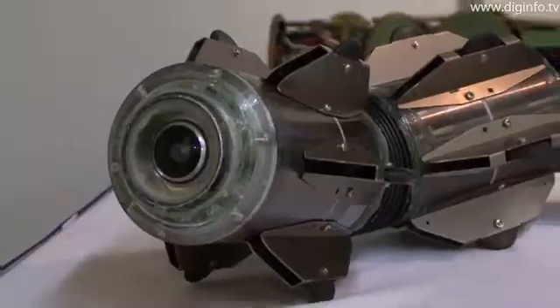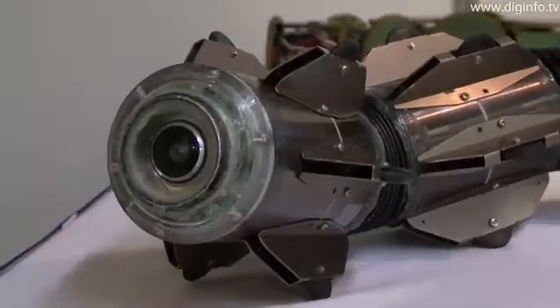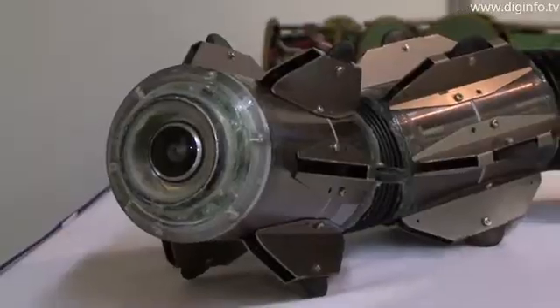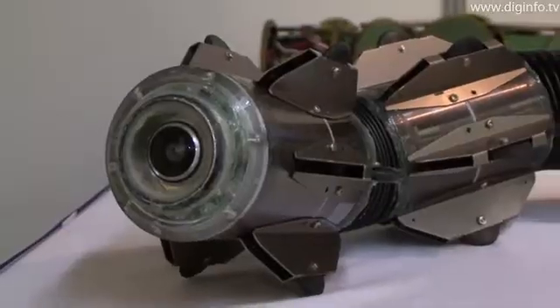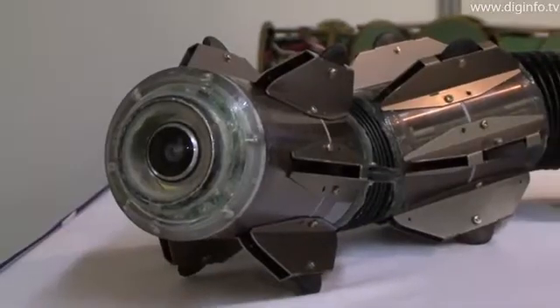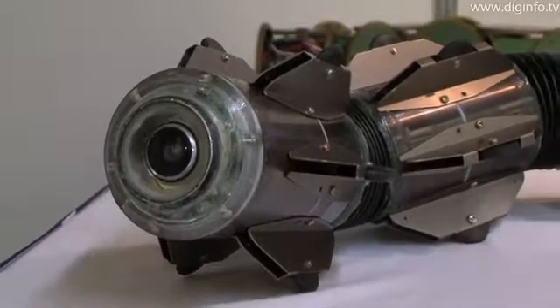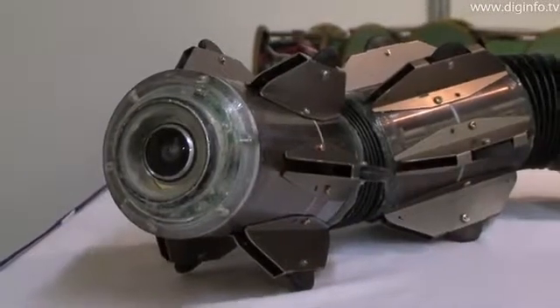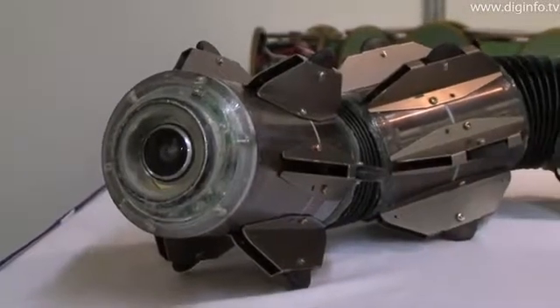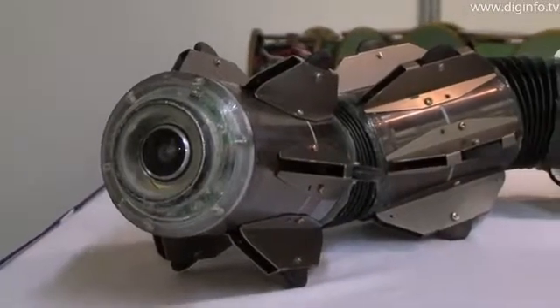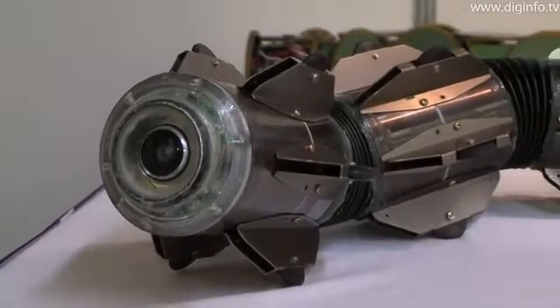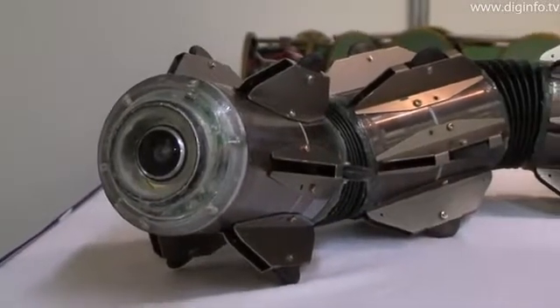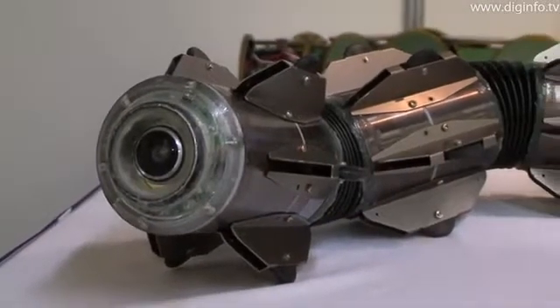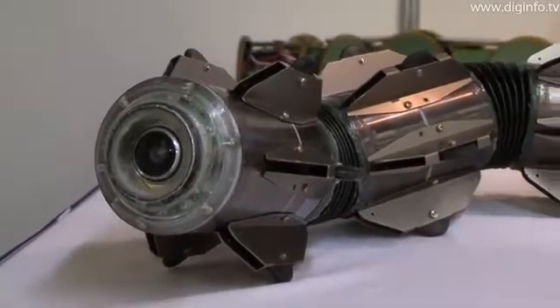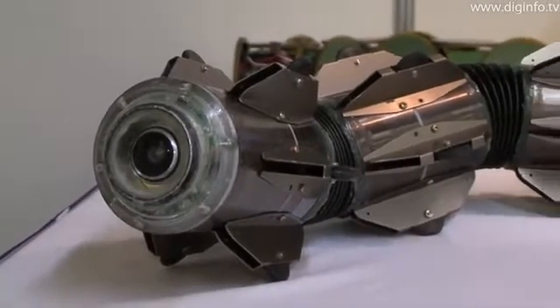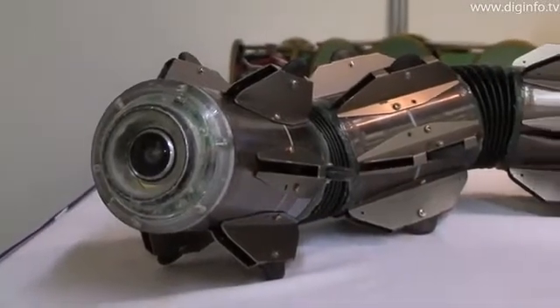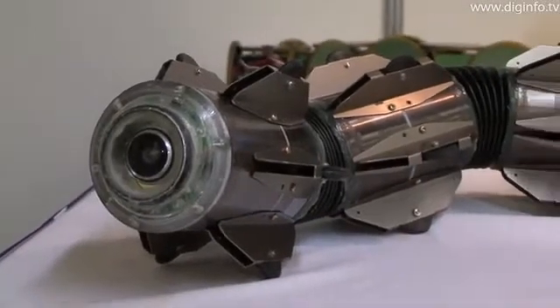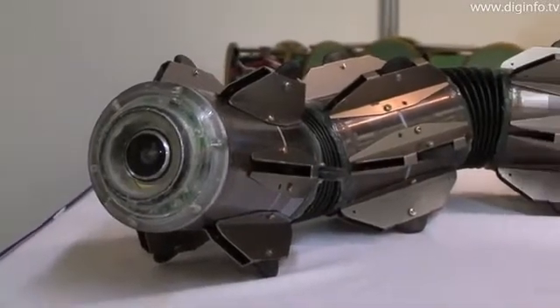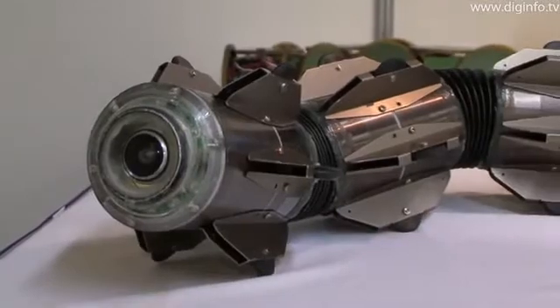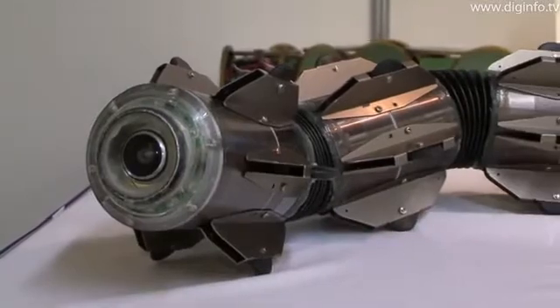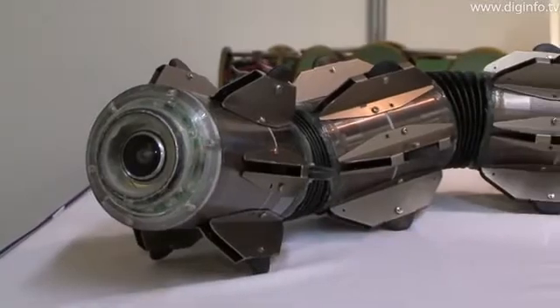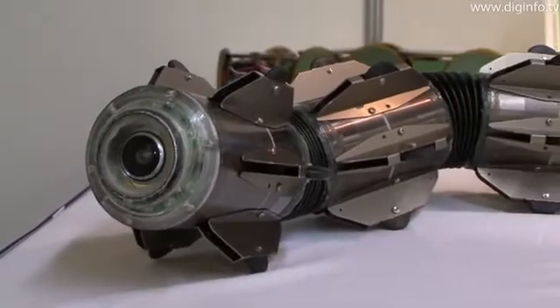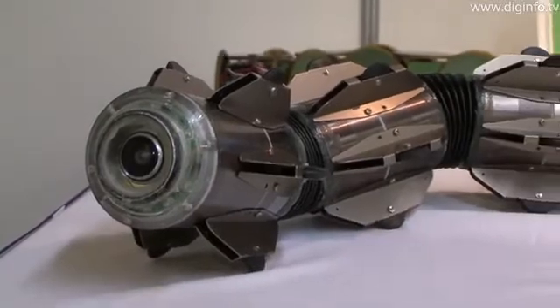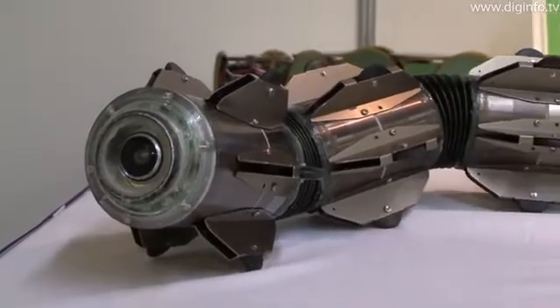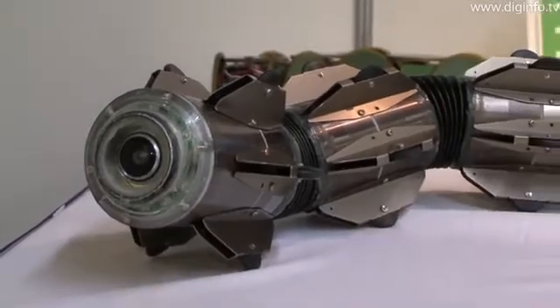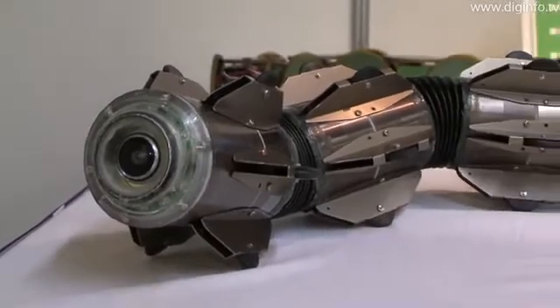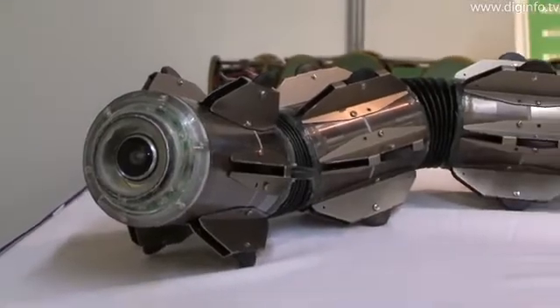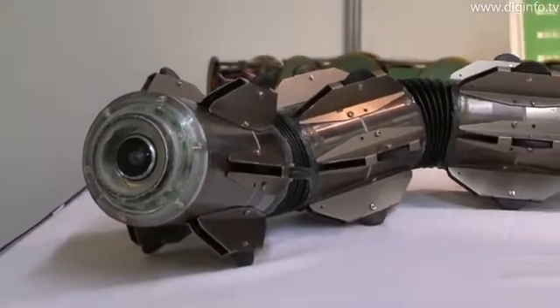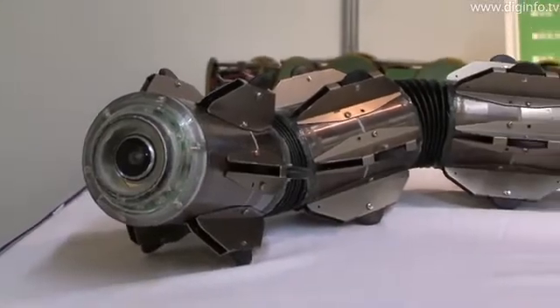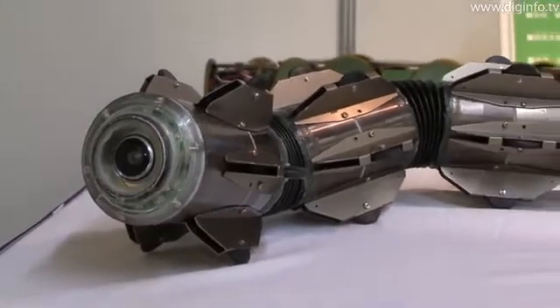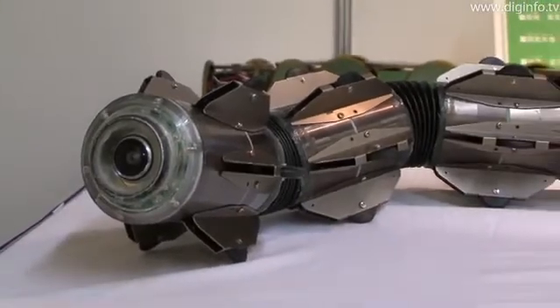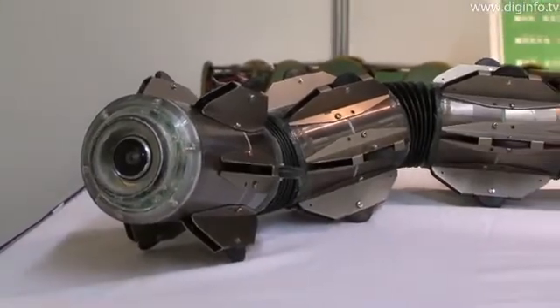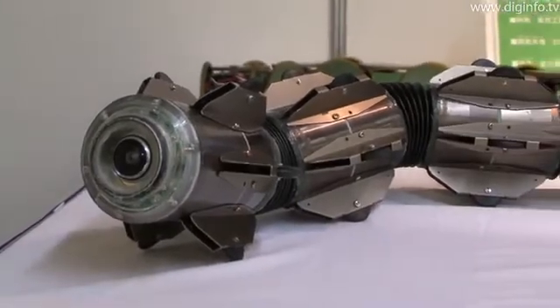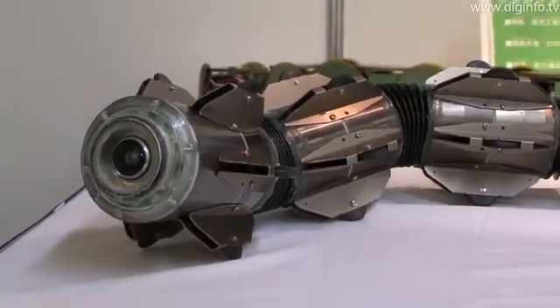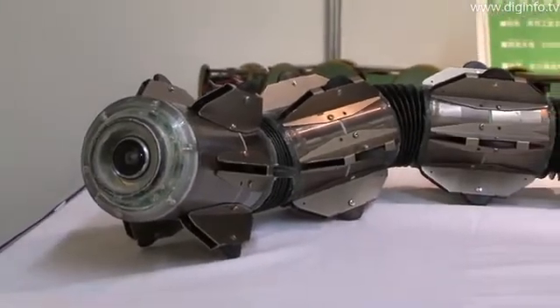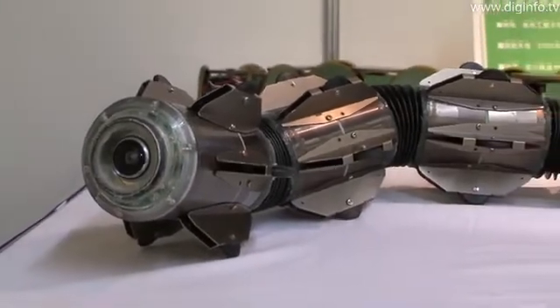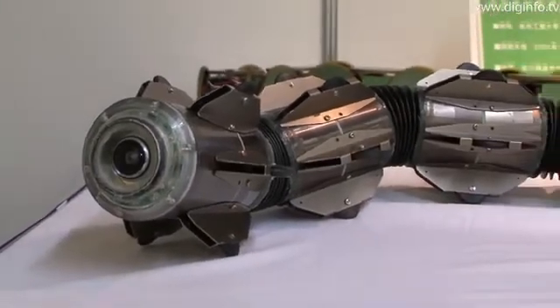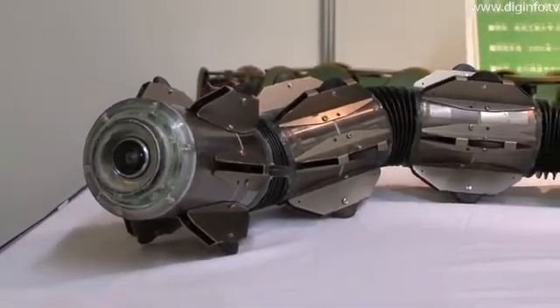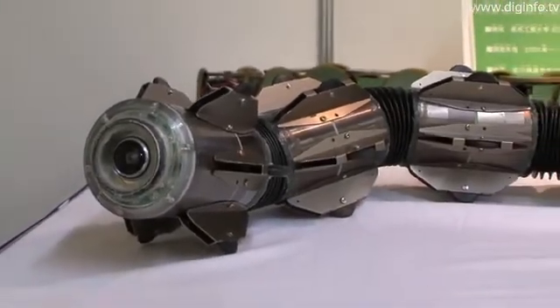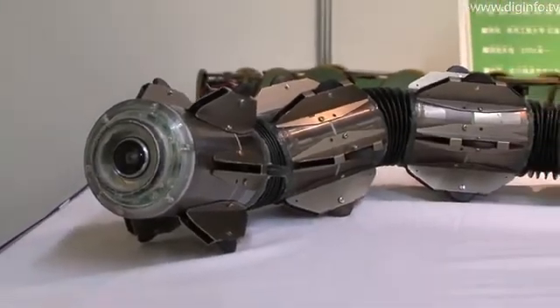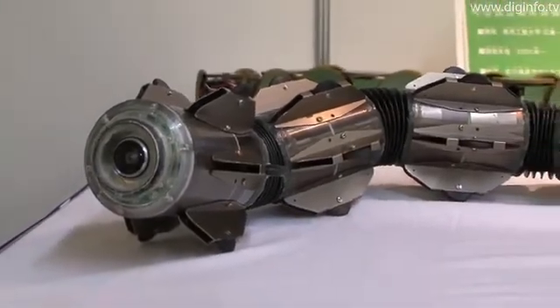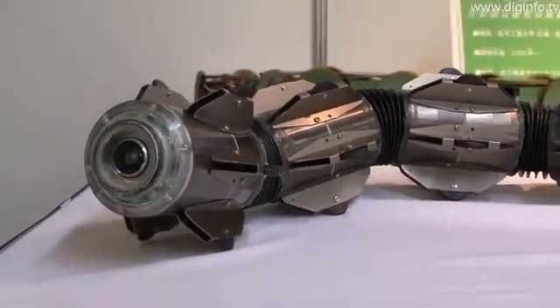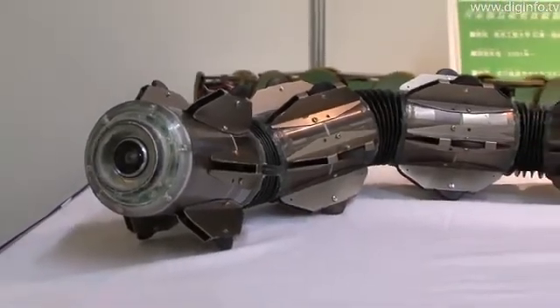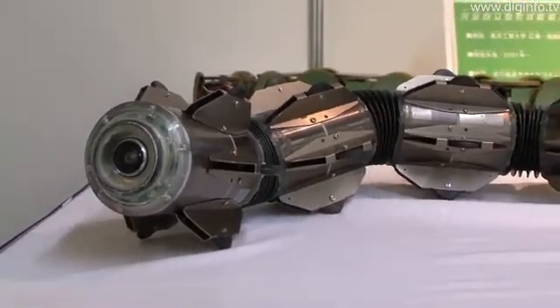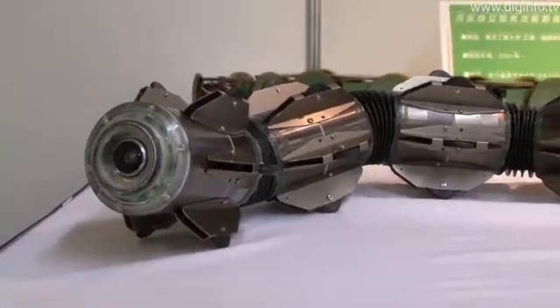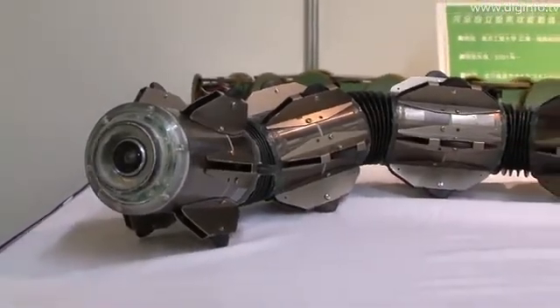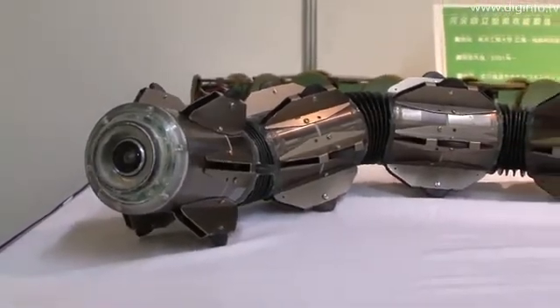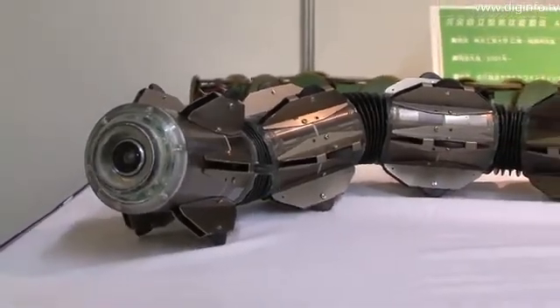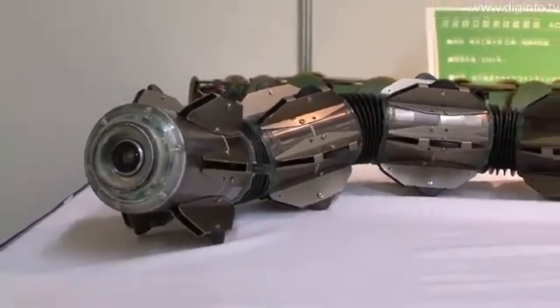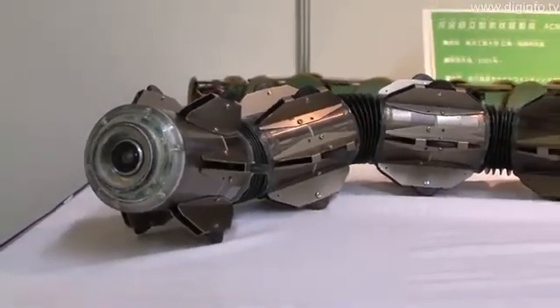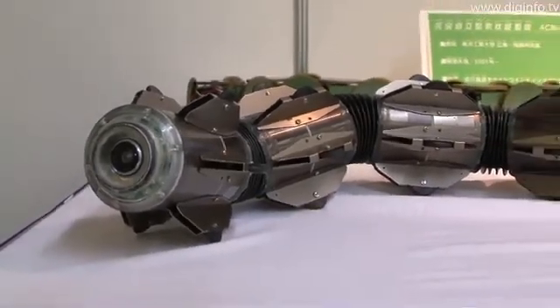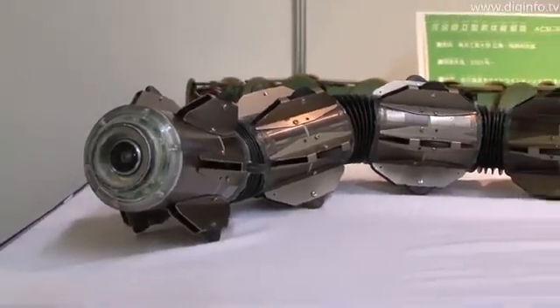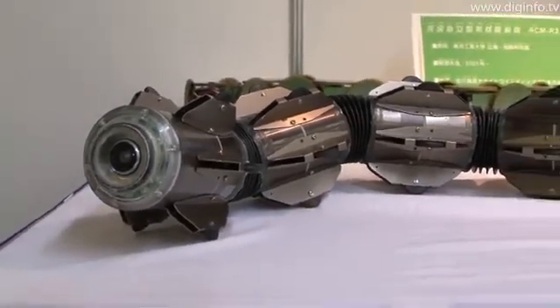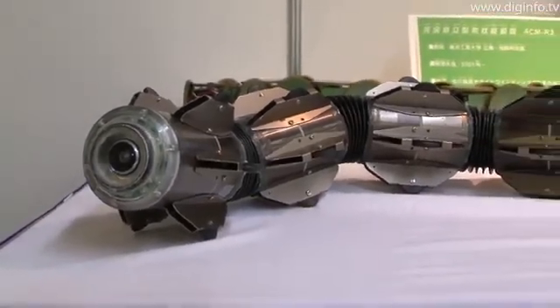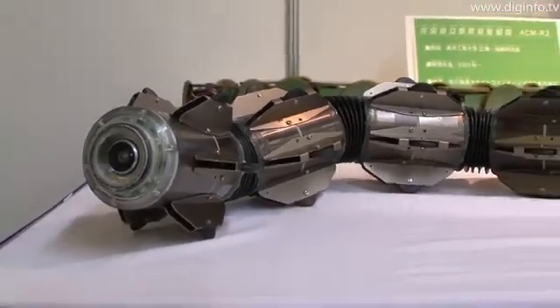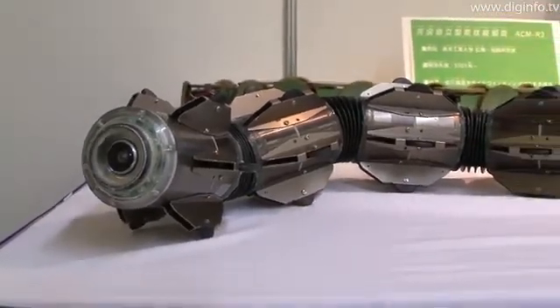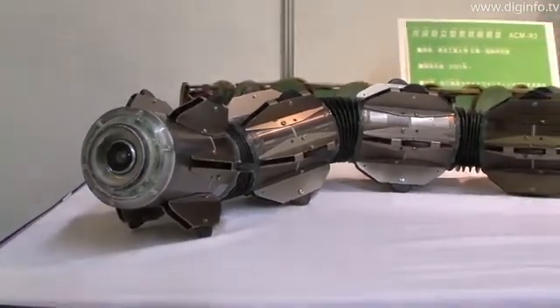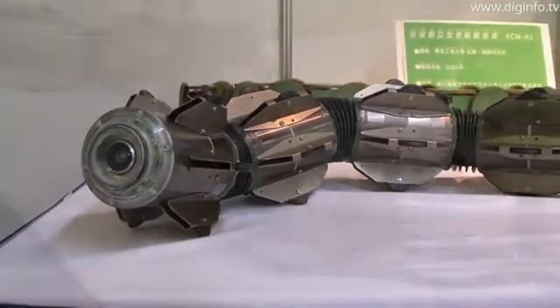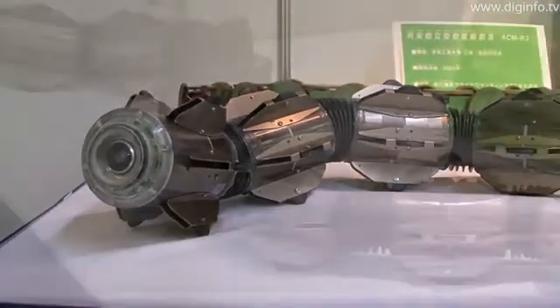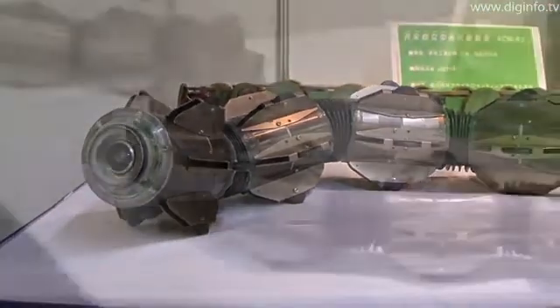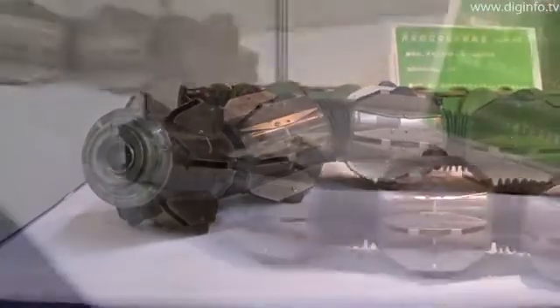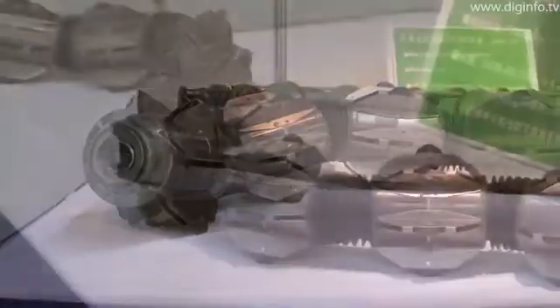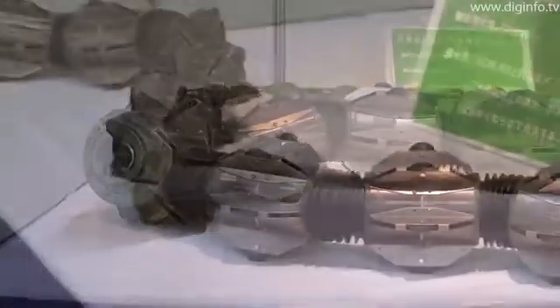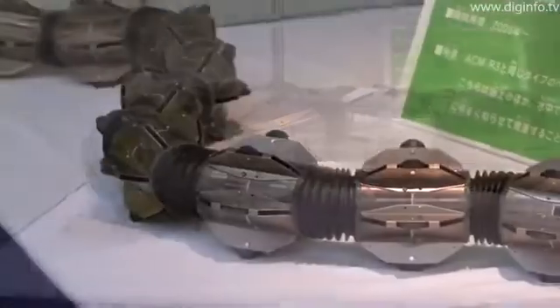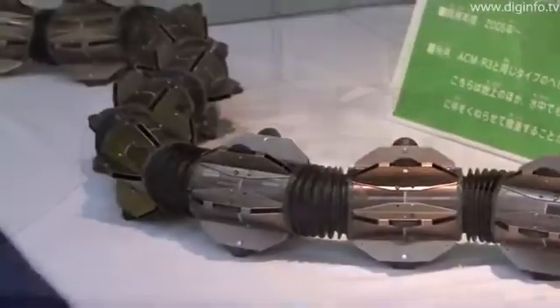This robot can be seen at the Biomimicry and Robots exhibition at the Science Museum in Tokyo until August 22.